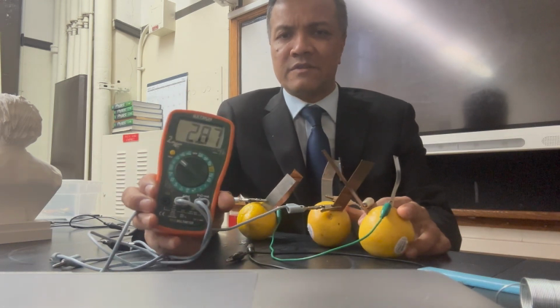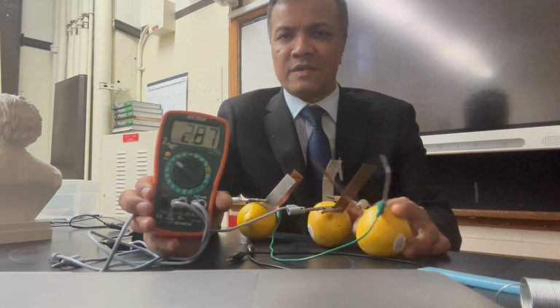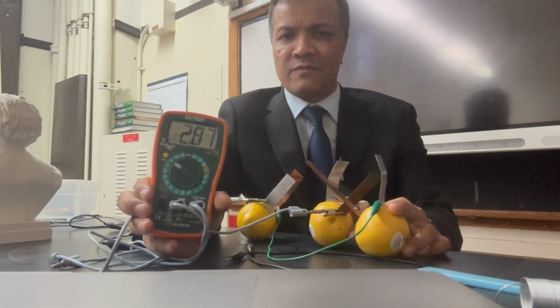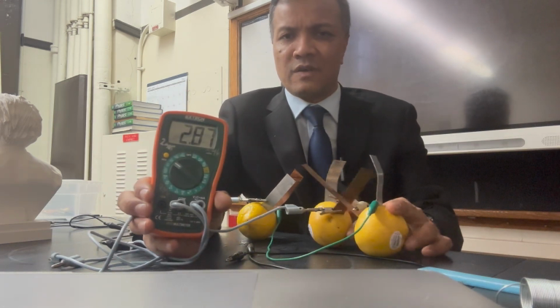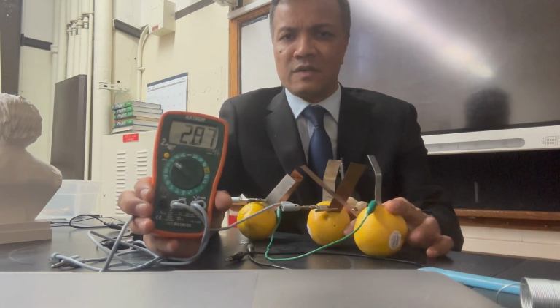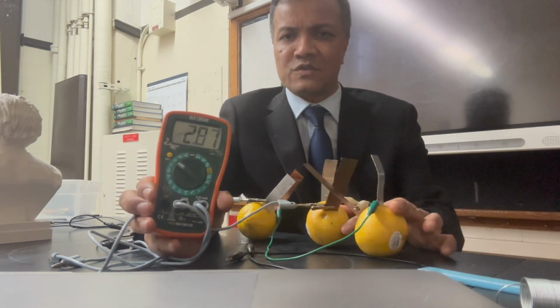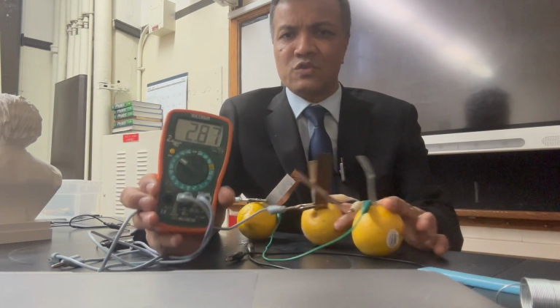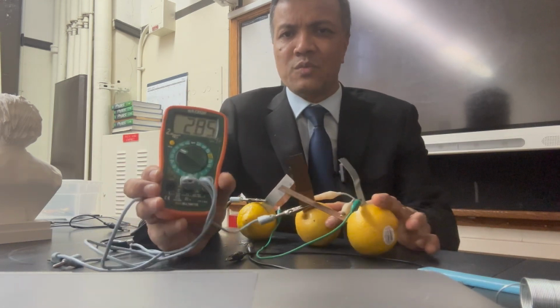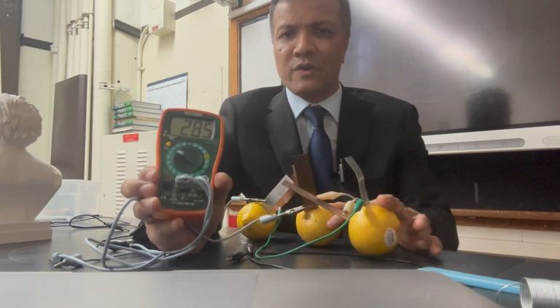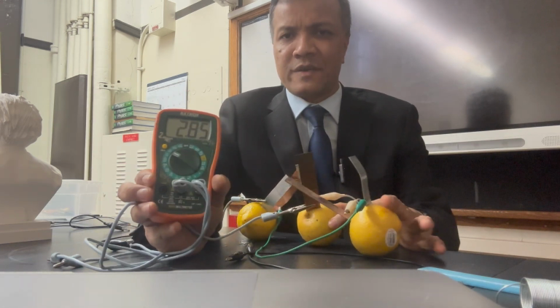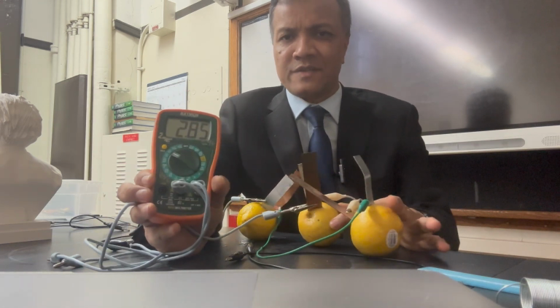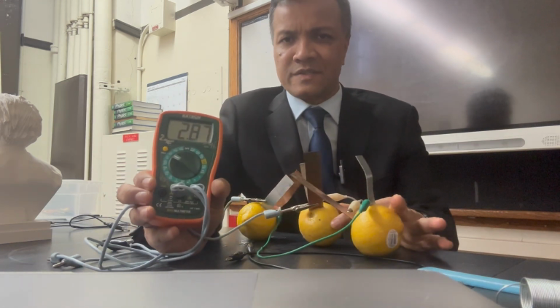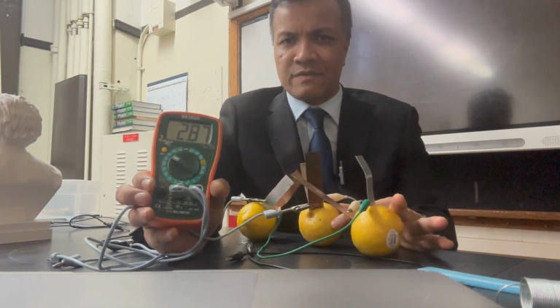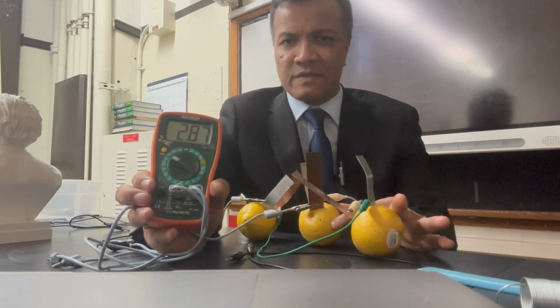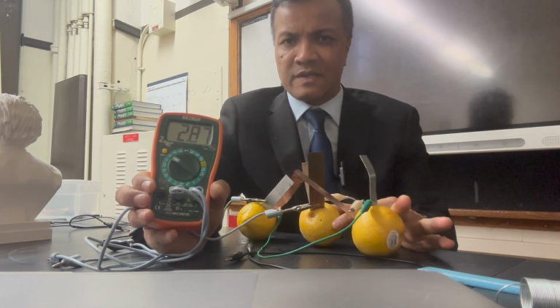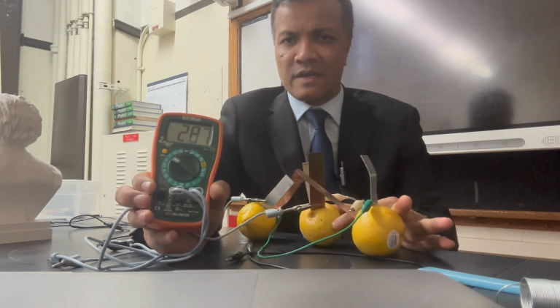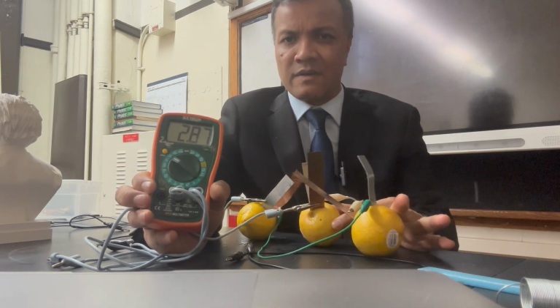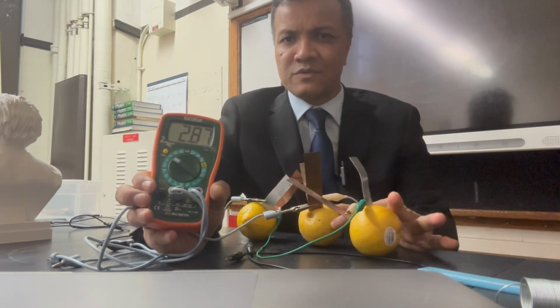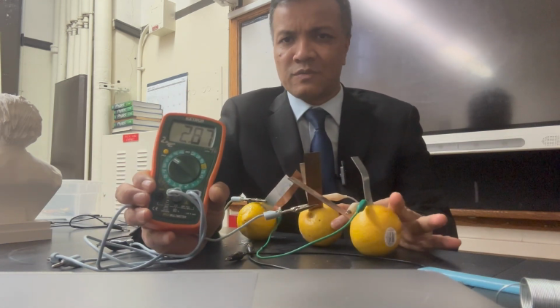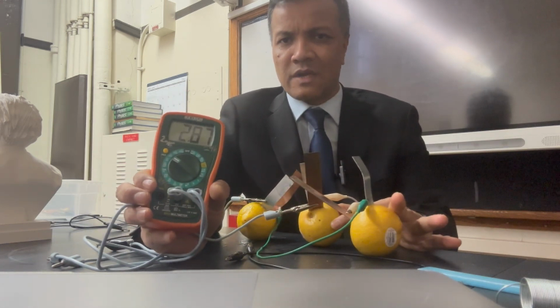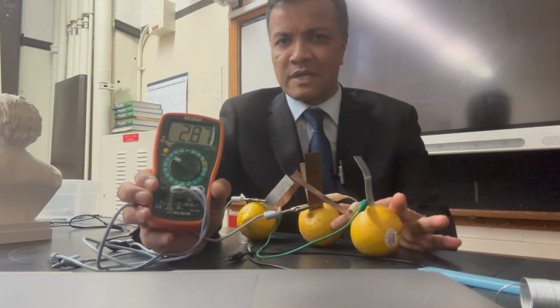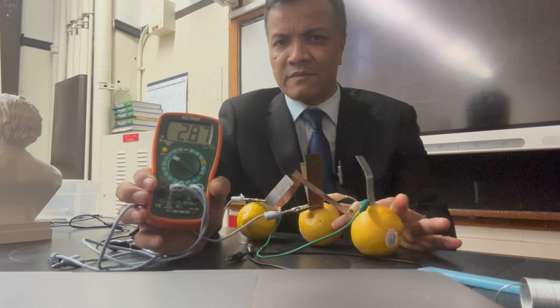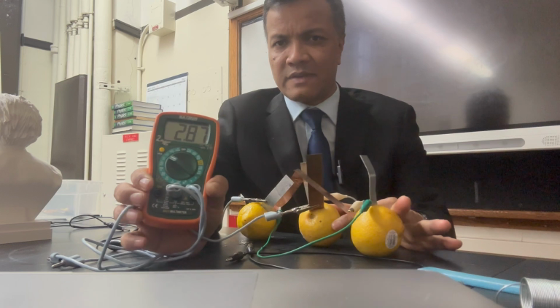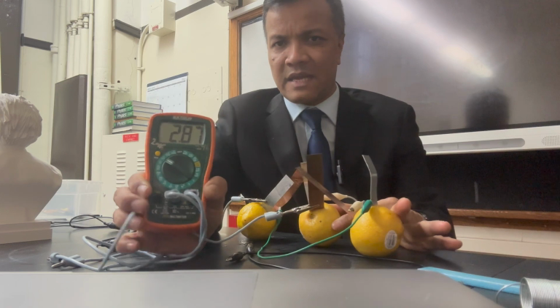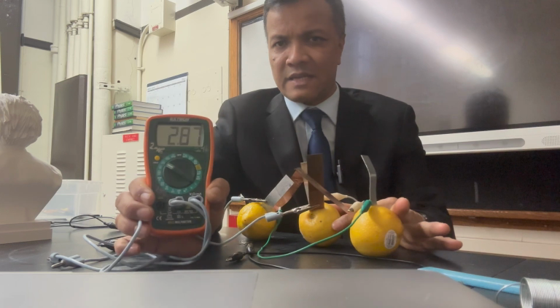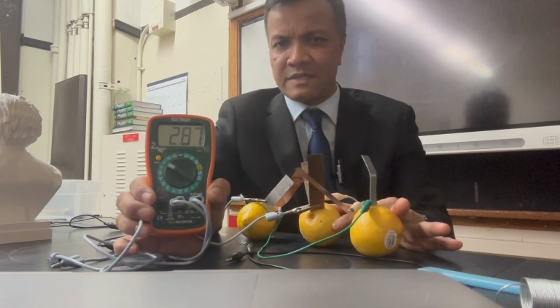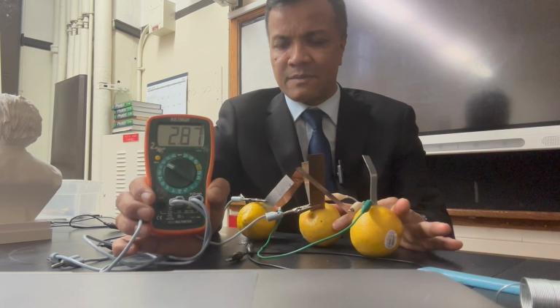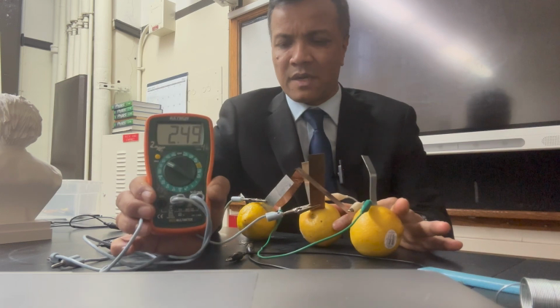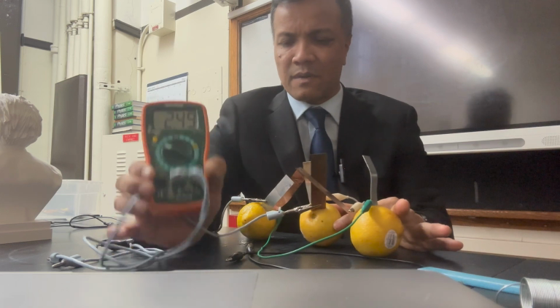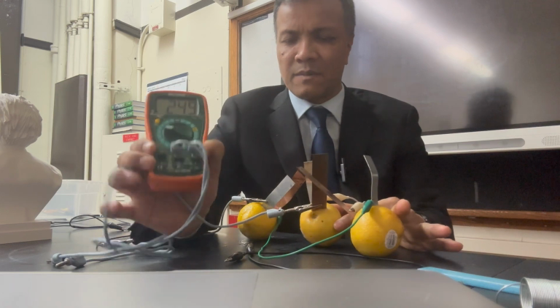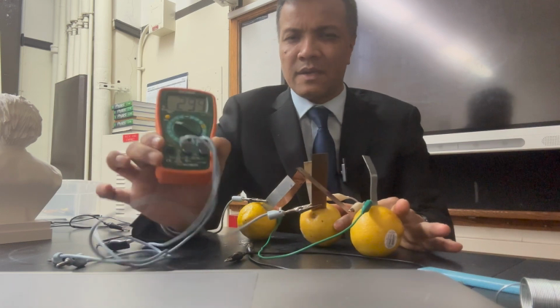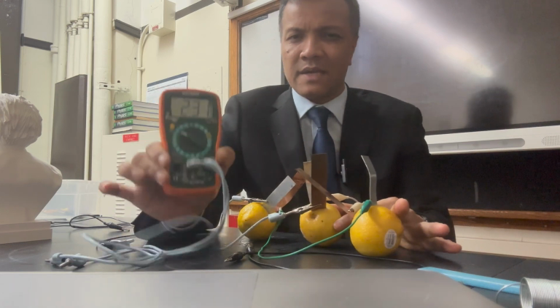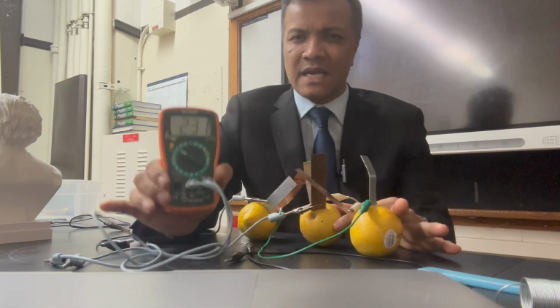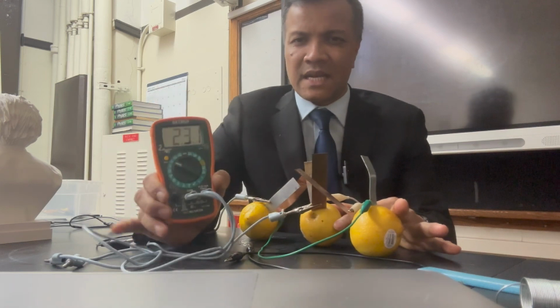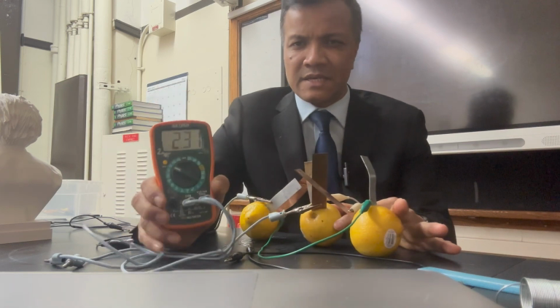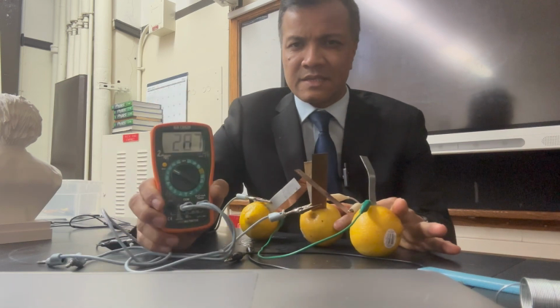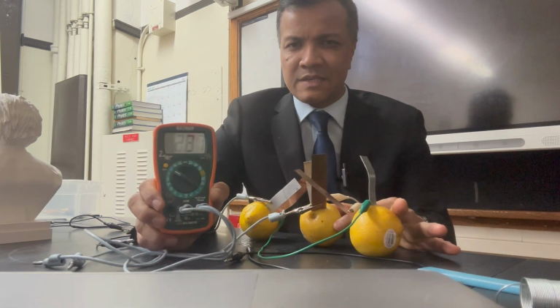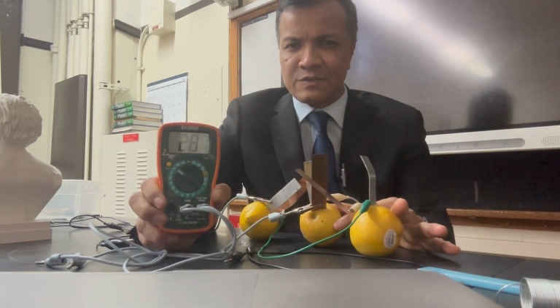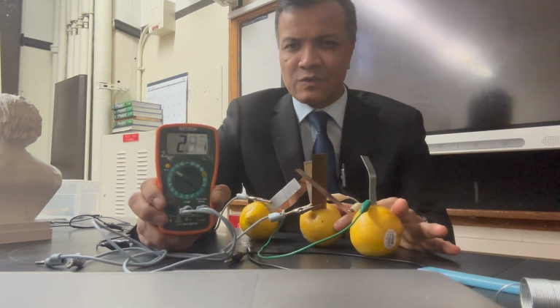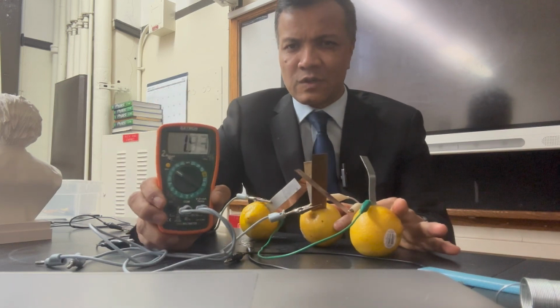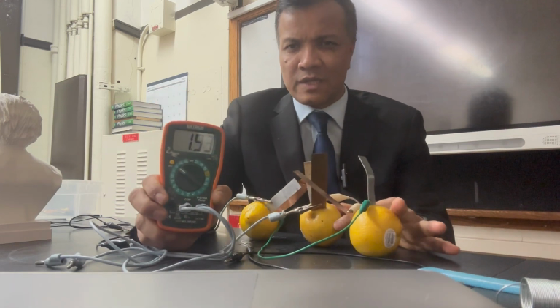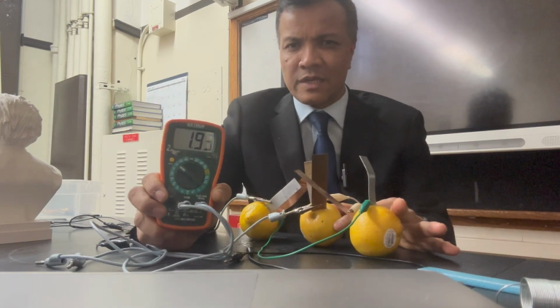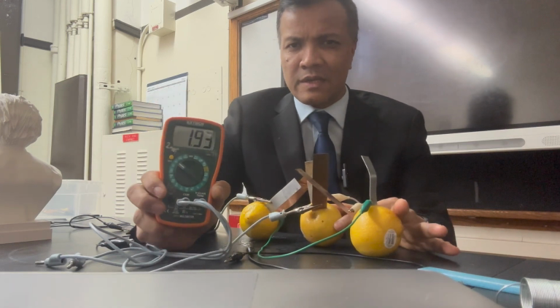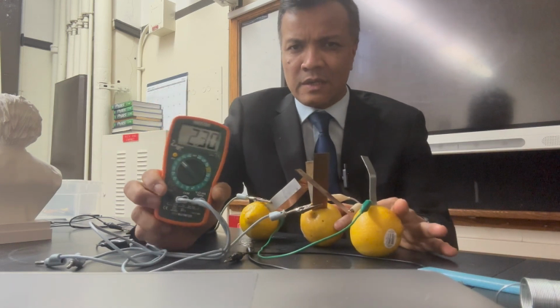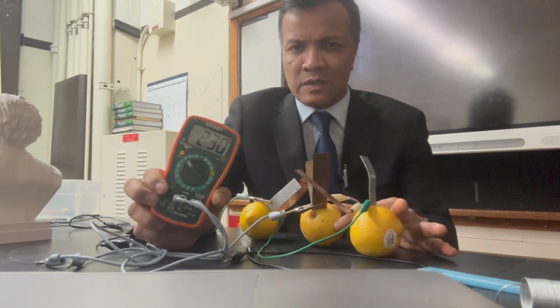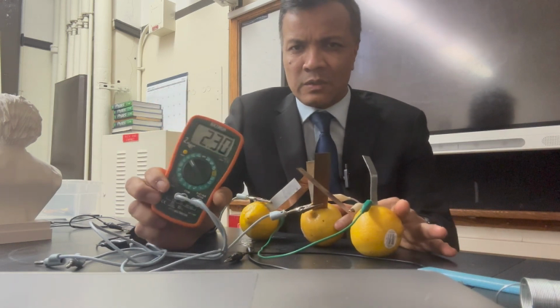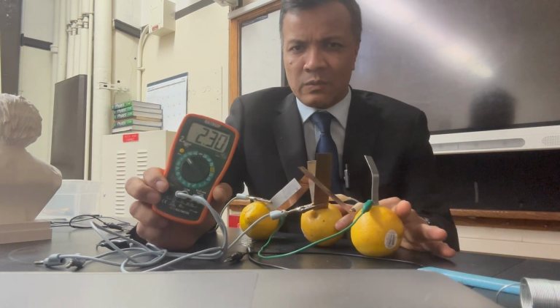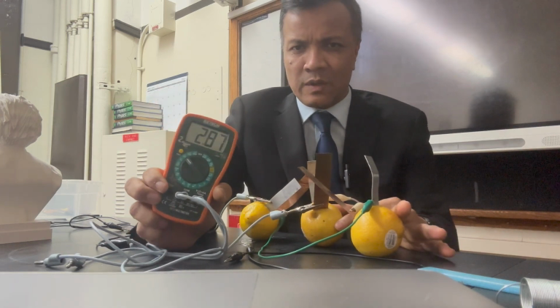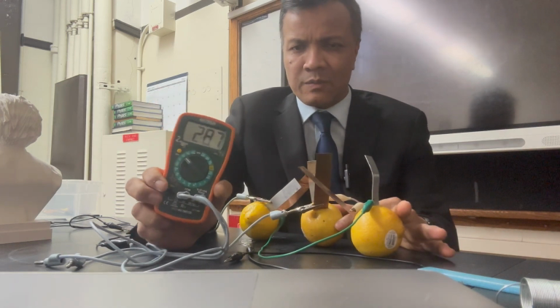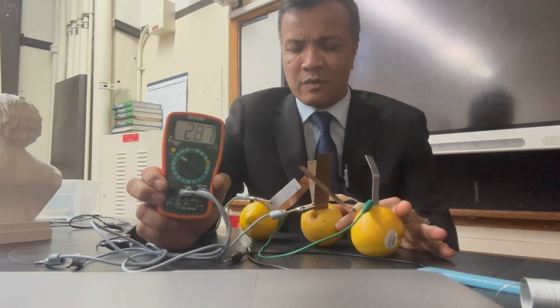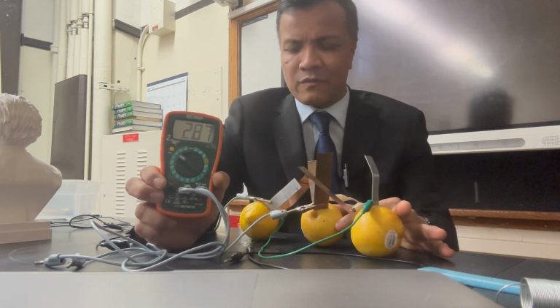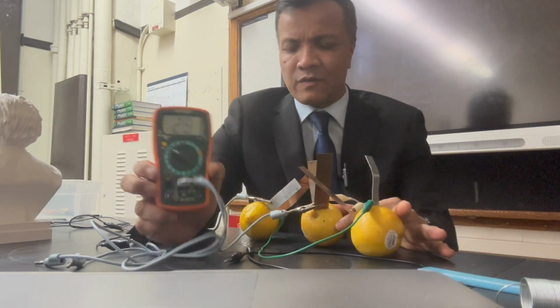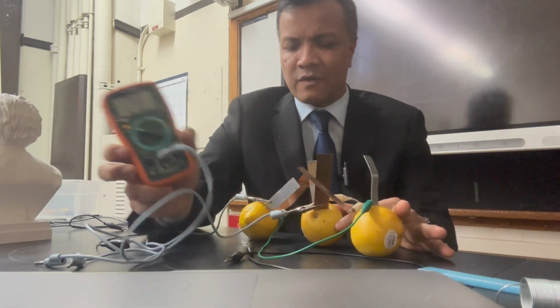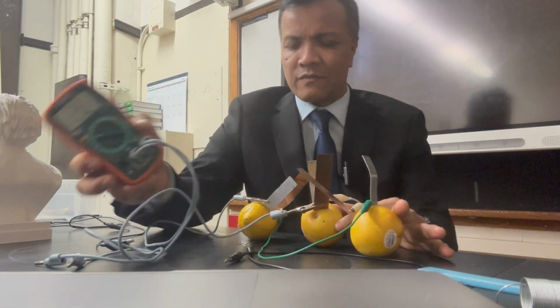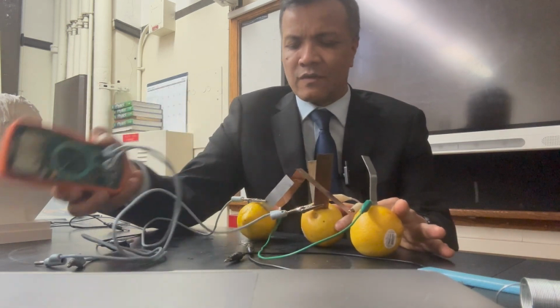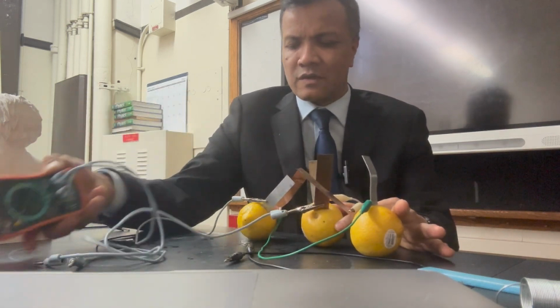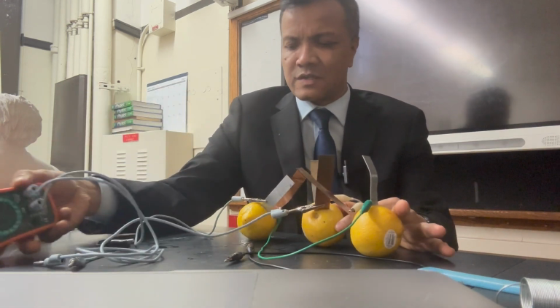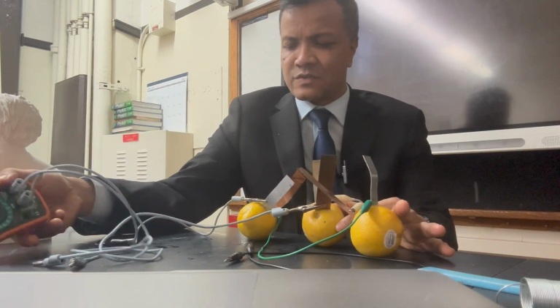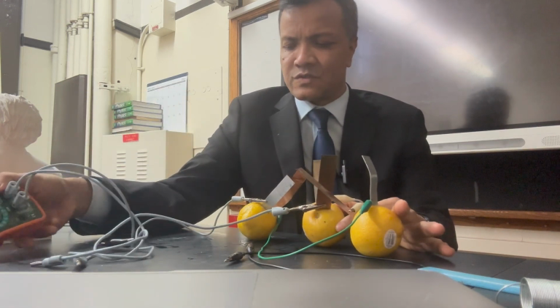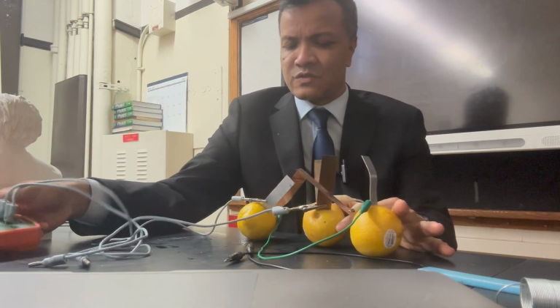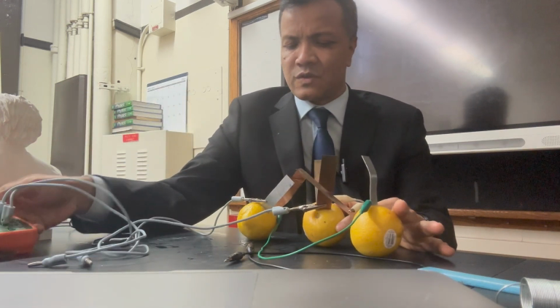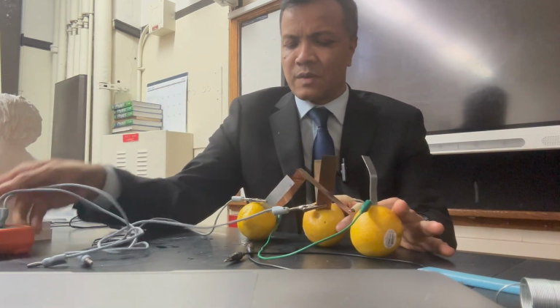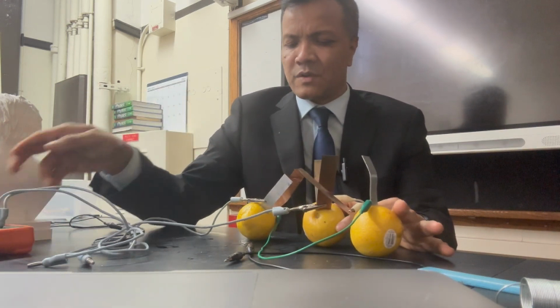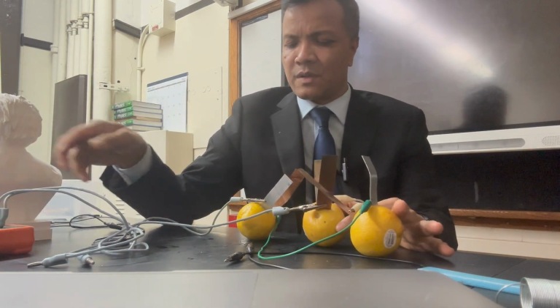It reads 2.87 volts. Now it is reading 2.87 volts, and I have to light up the LED bulb. An LED needs only 1.5 volts, so I'm going to bring the LED.